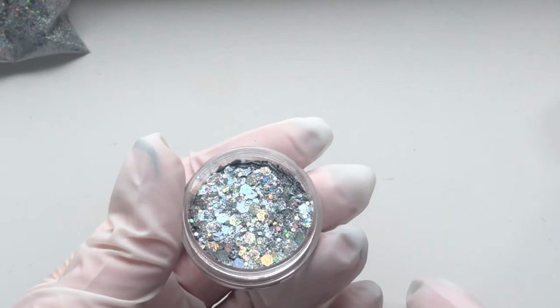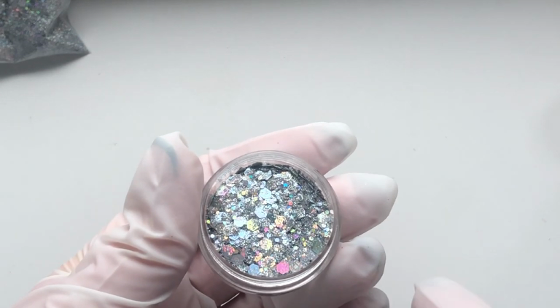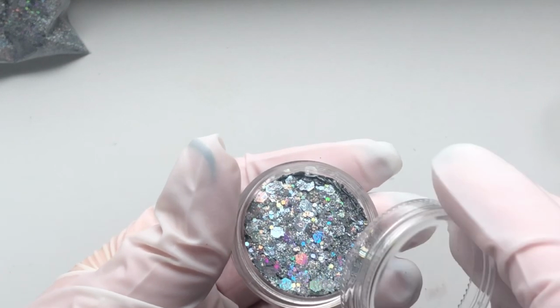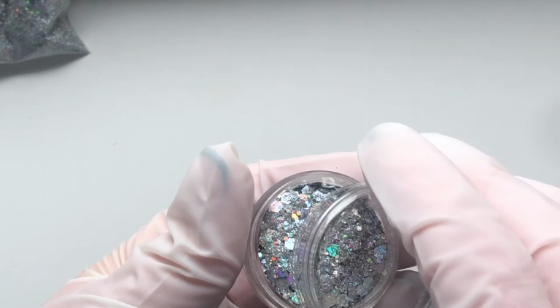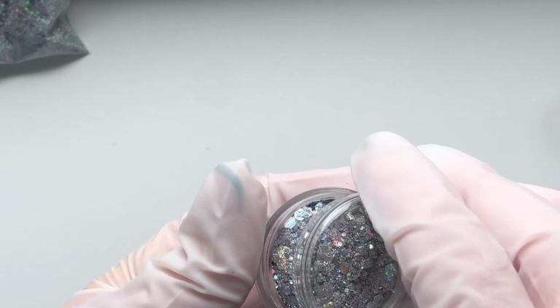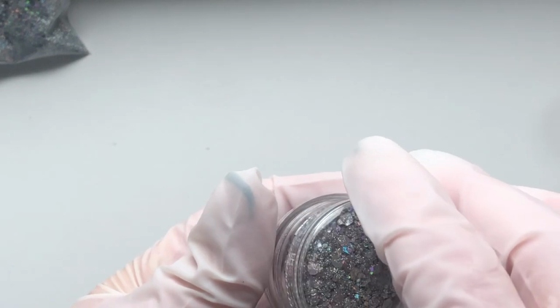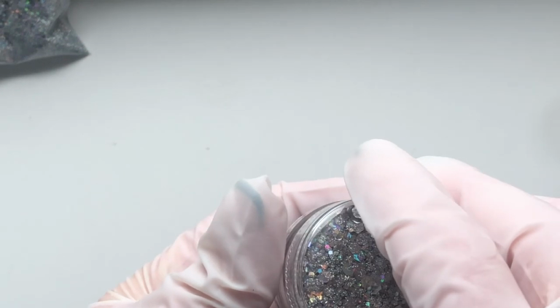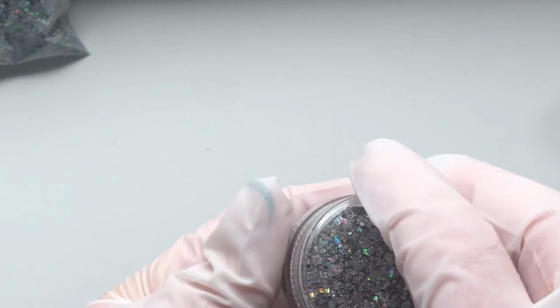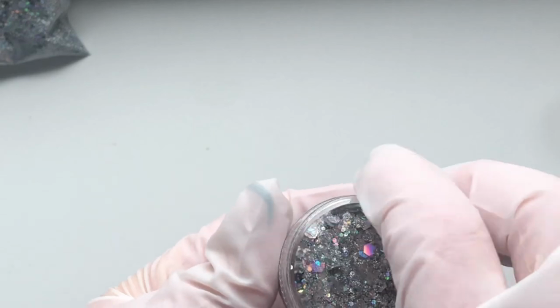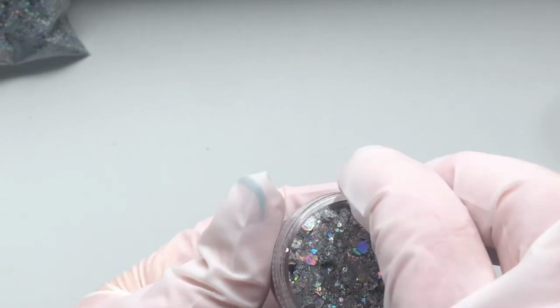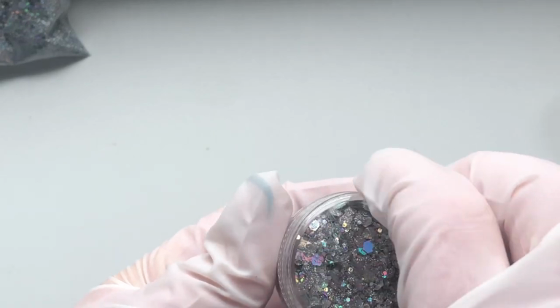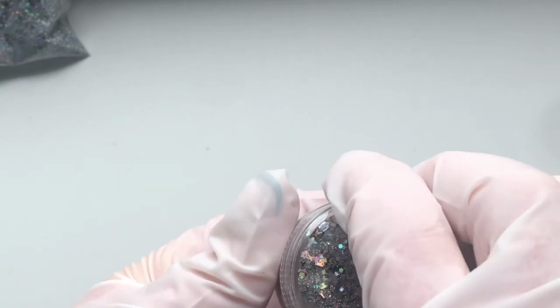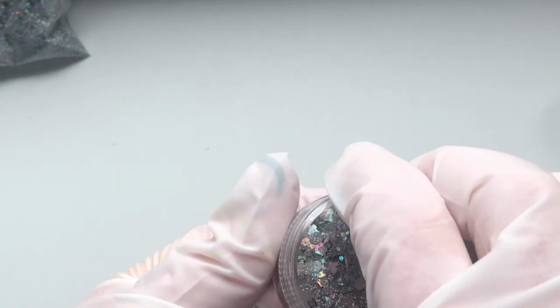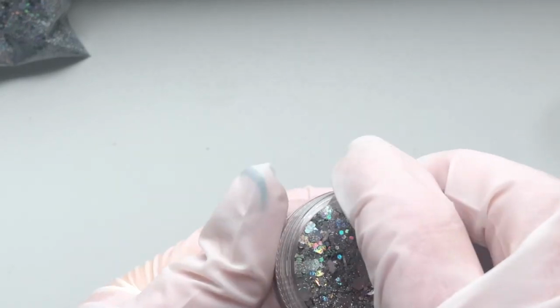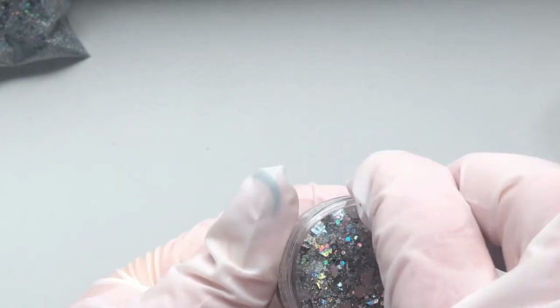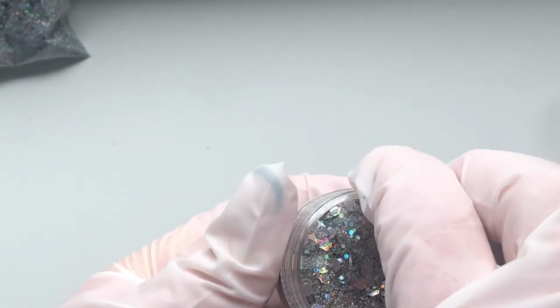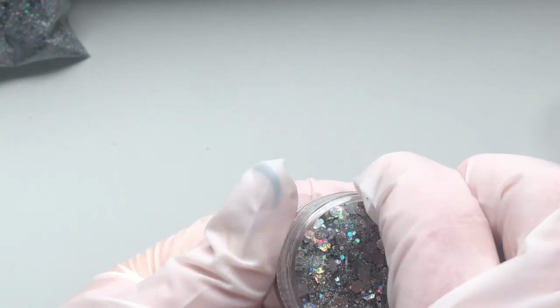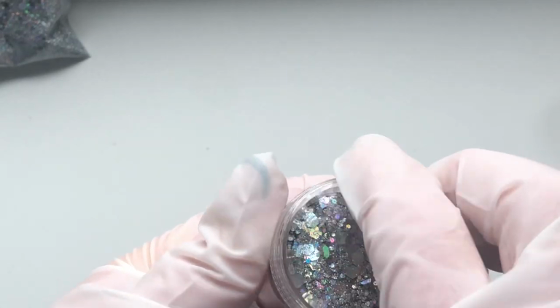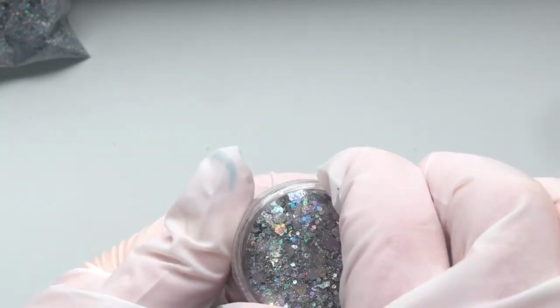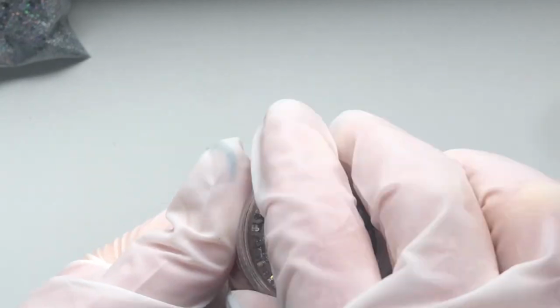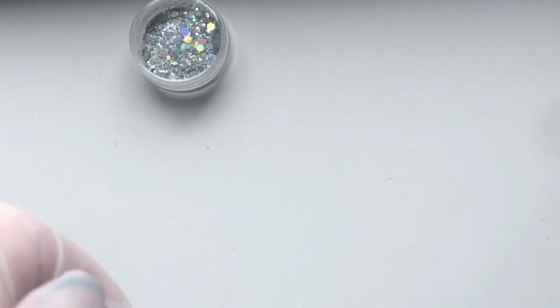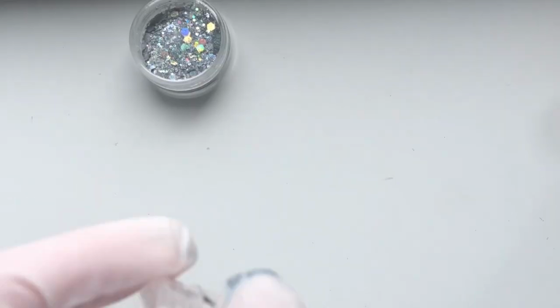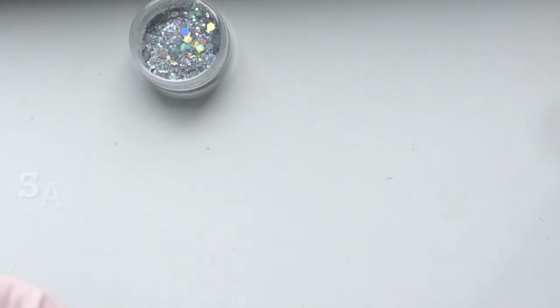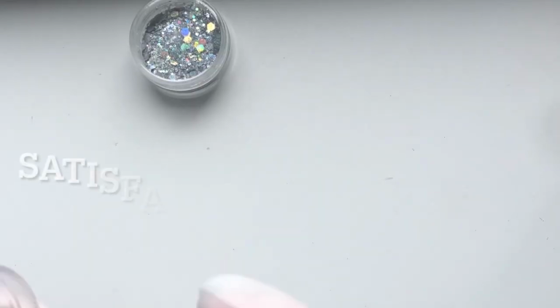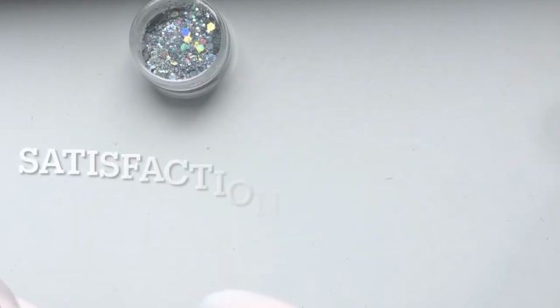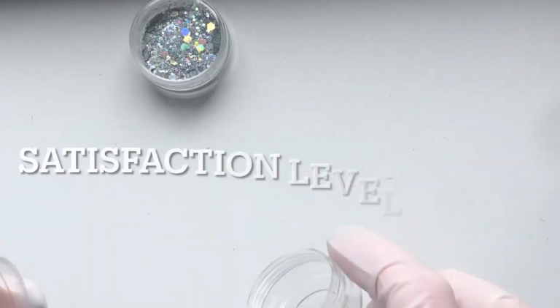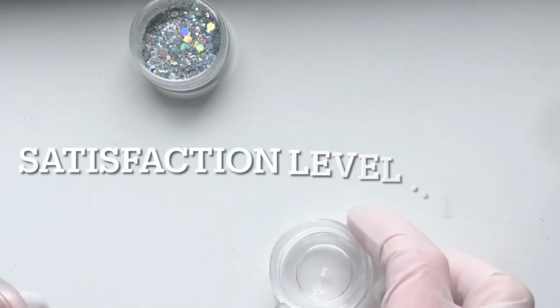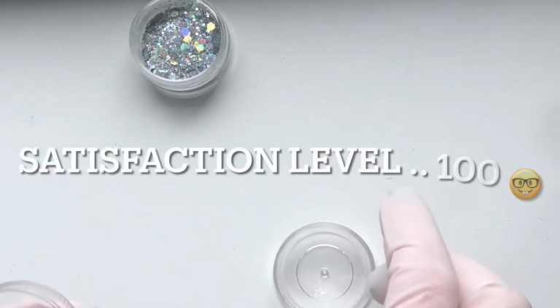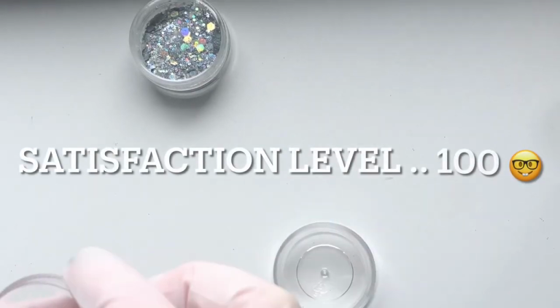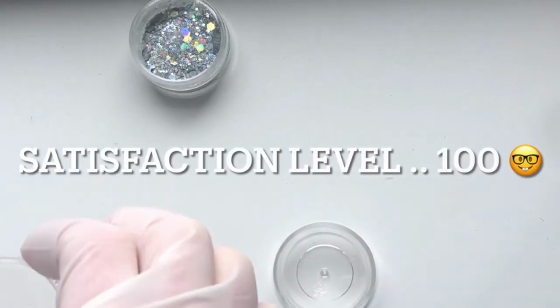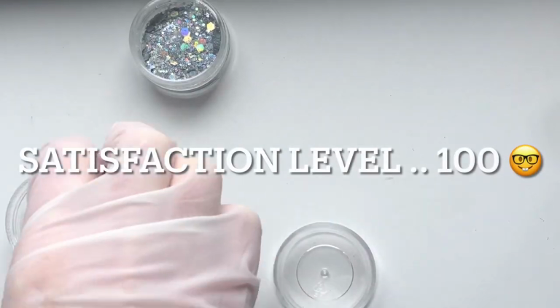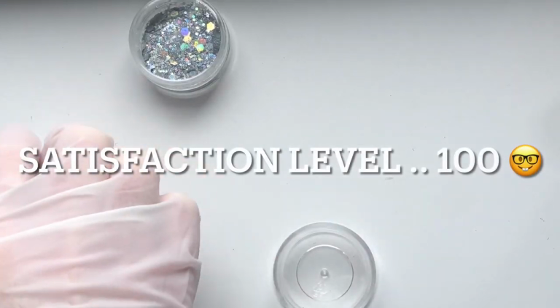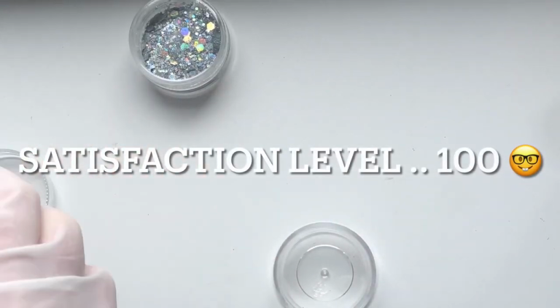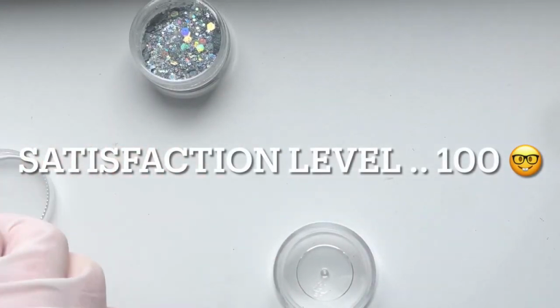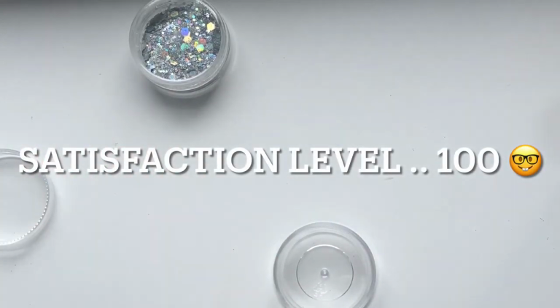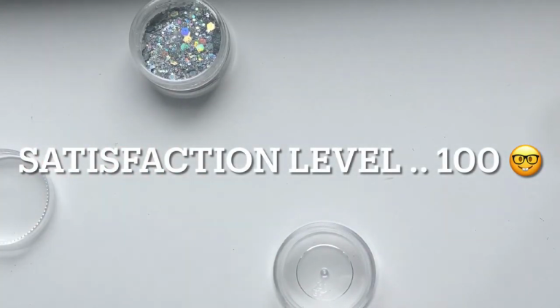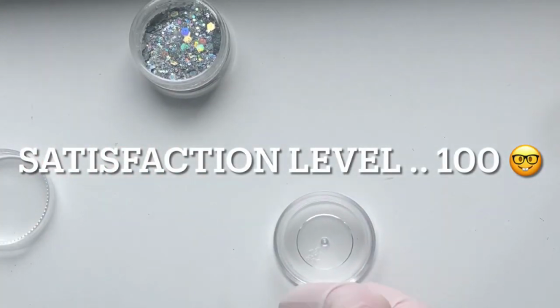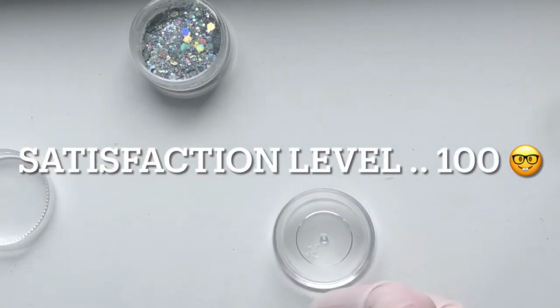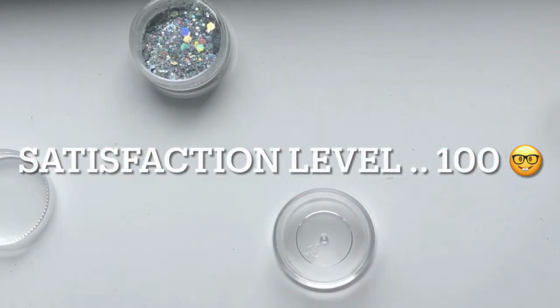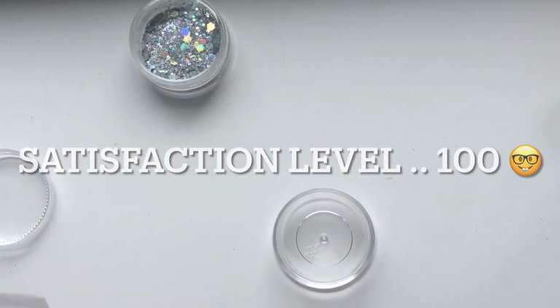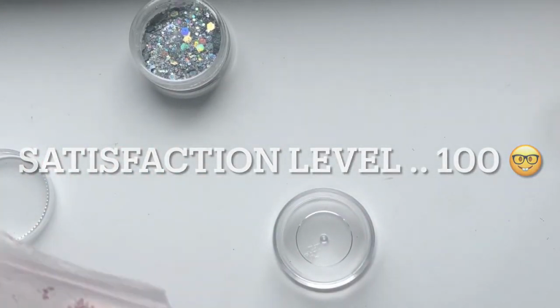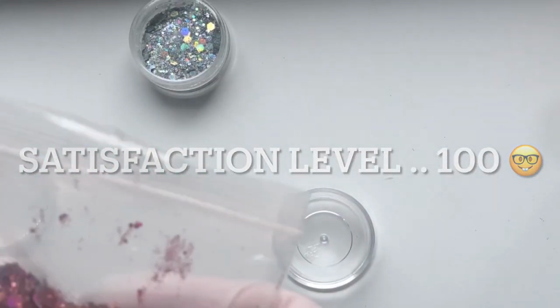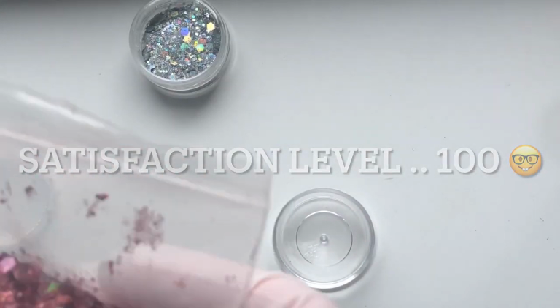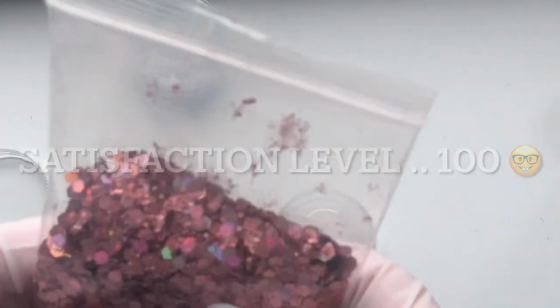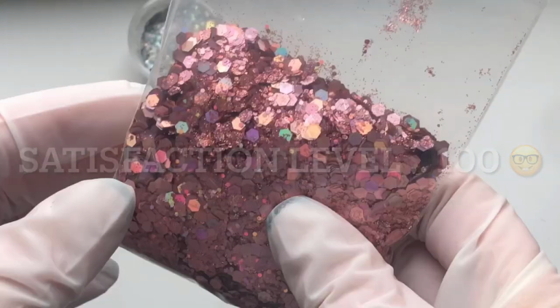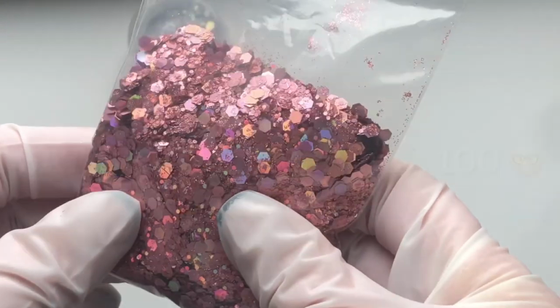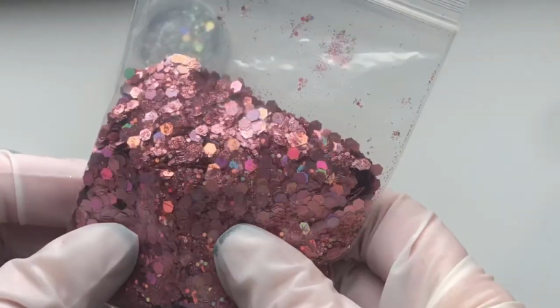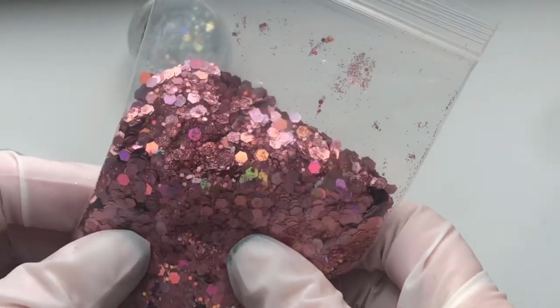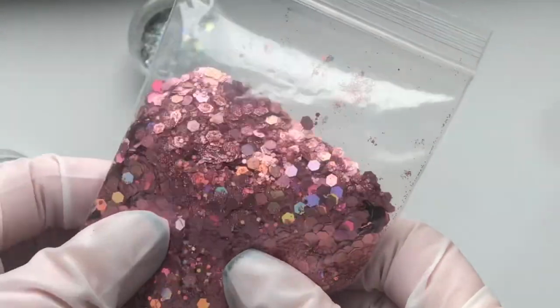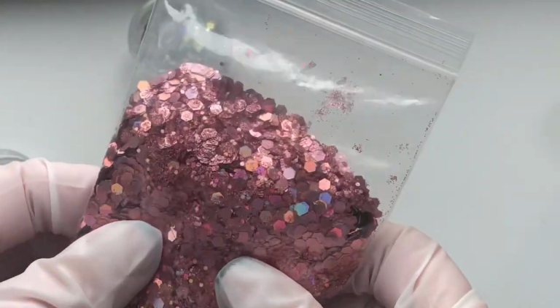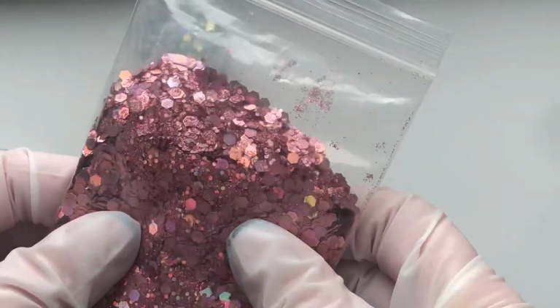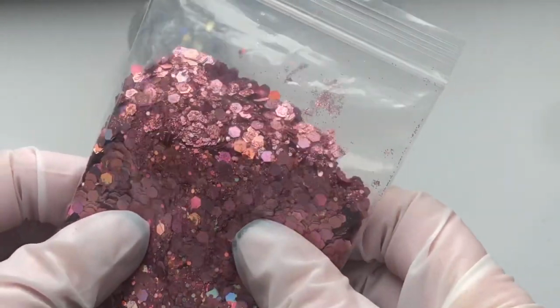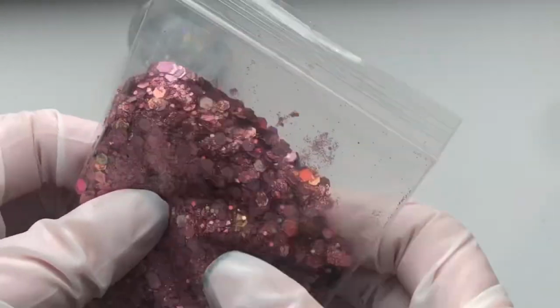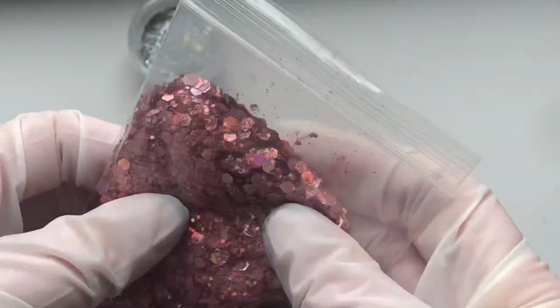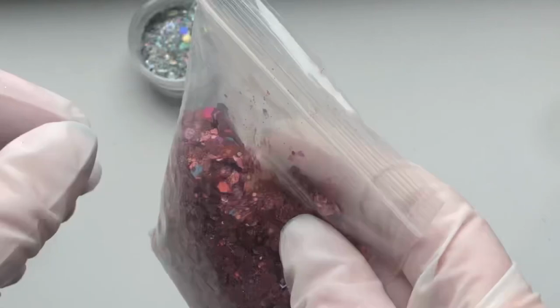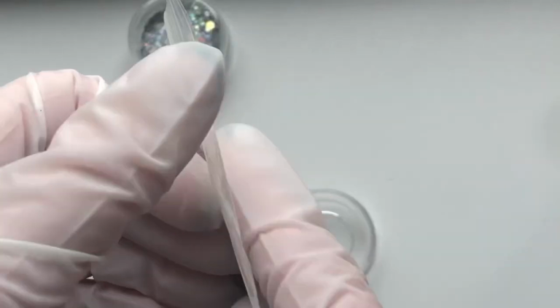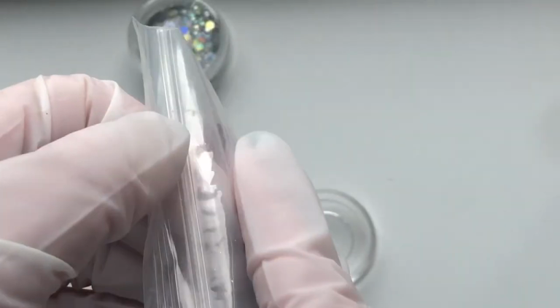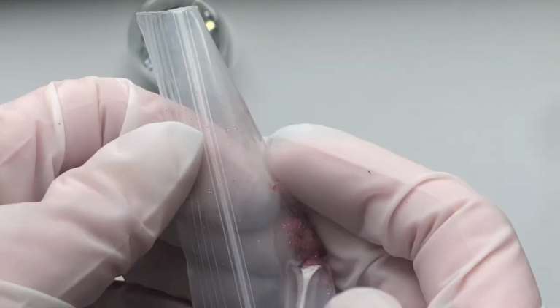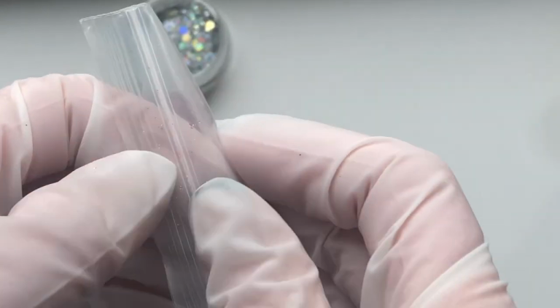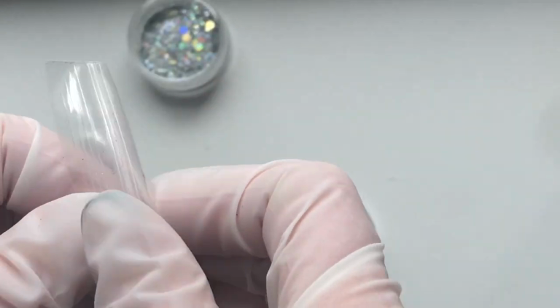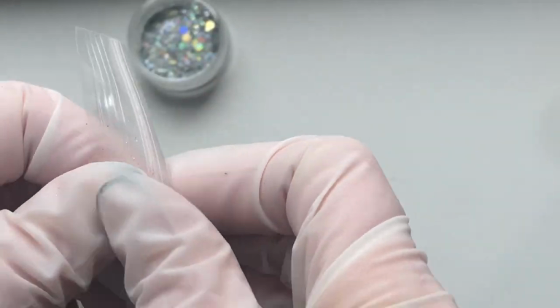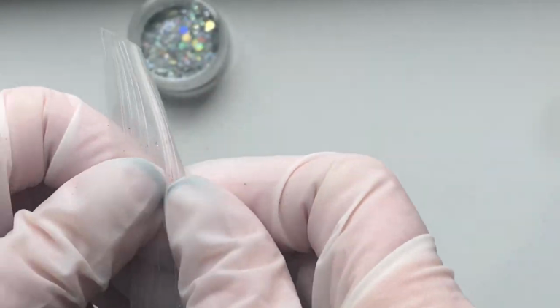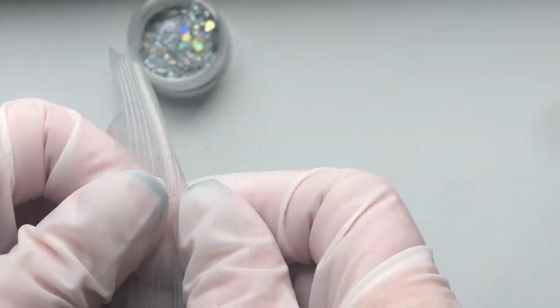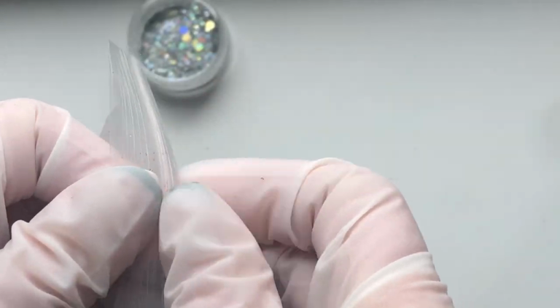The next one is the same glitter - same type except it is pink - and I've also used this one as well. It is absolutely gorgeous.